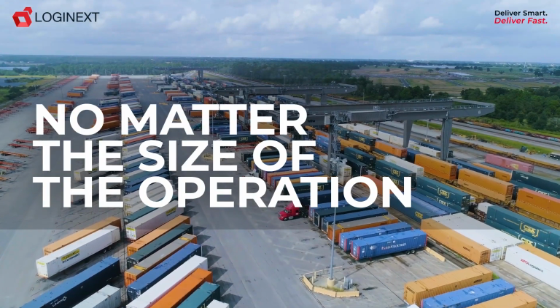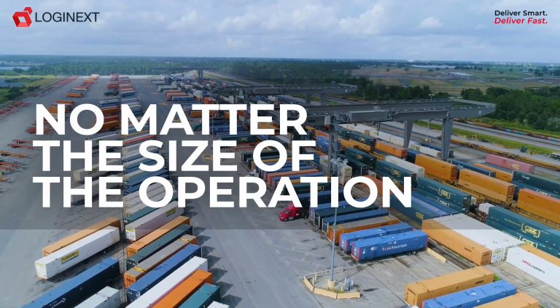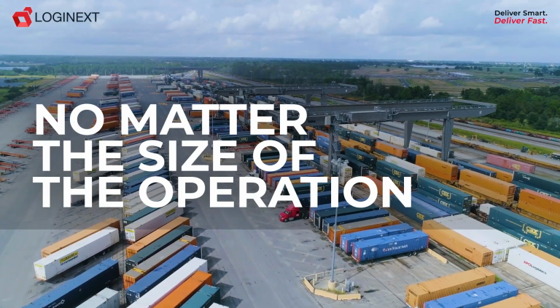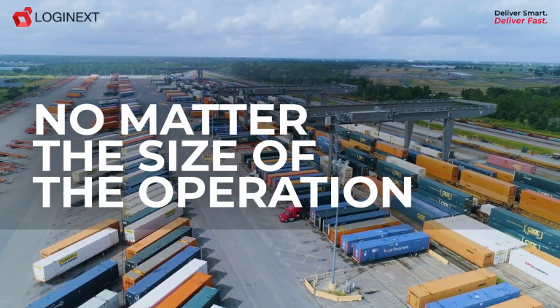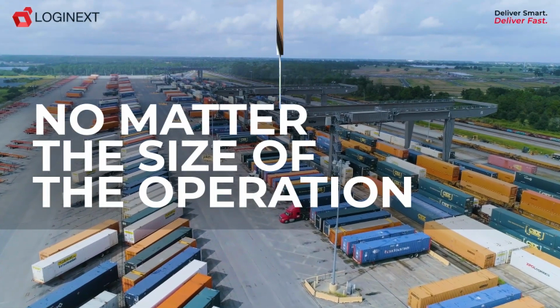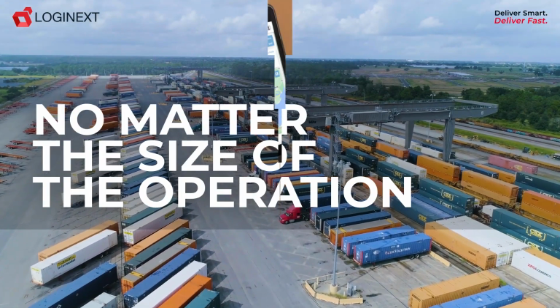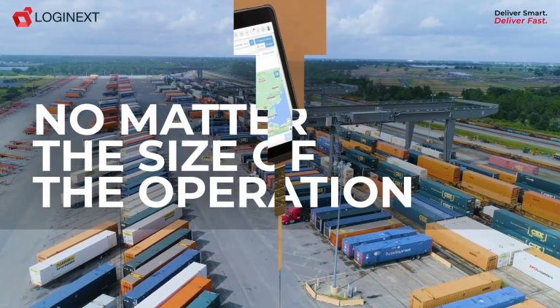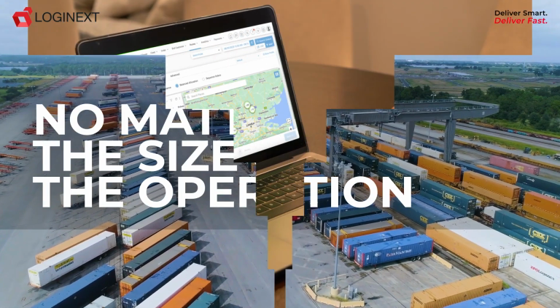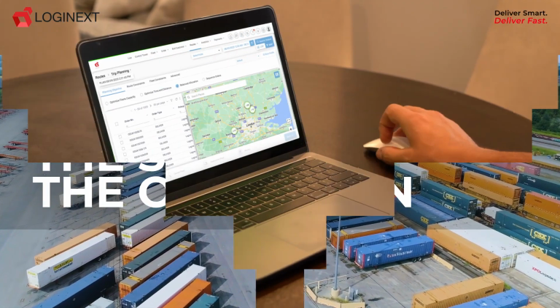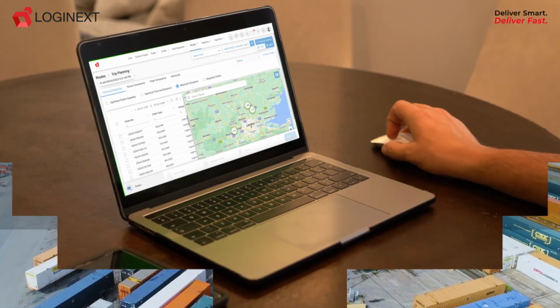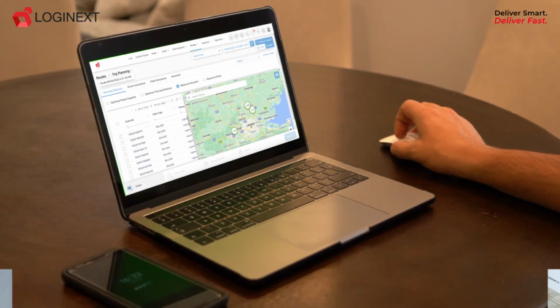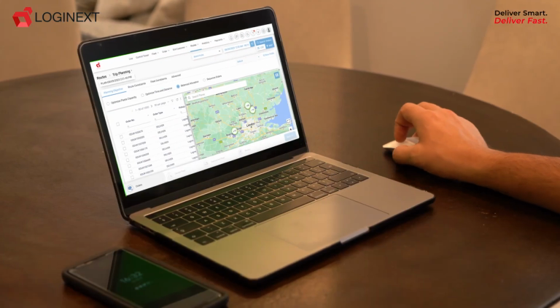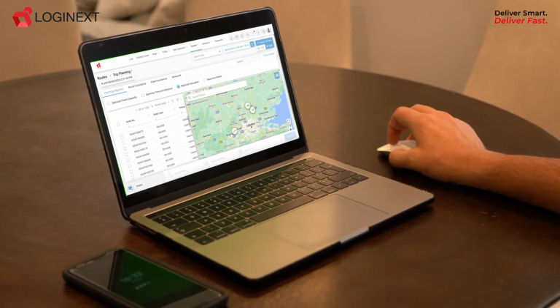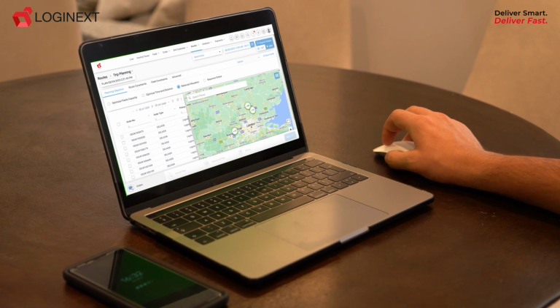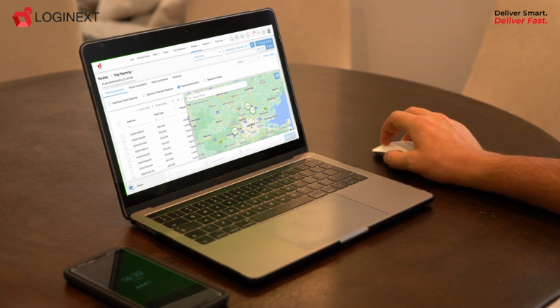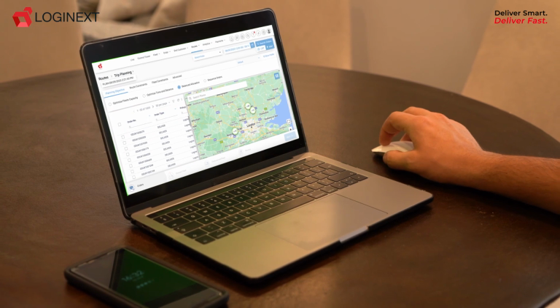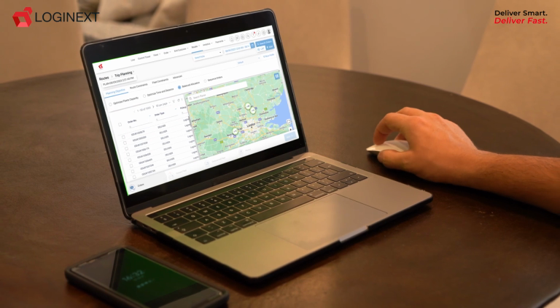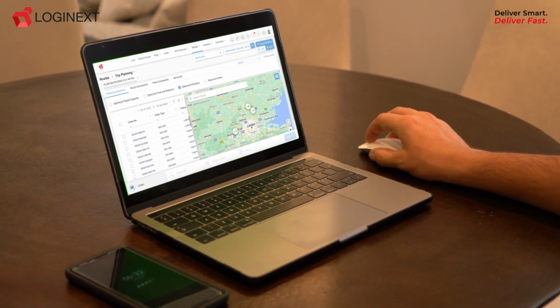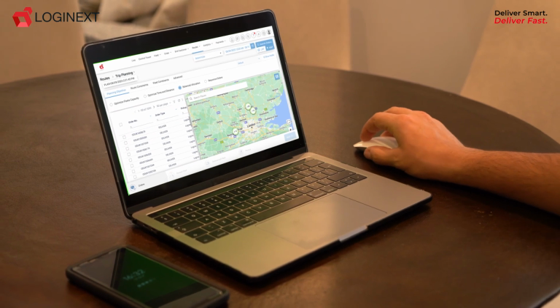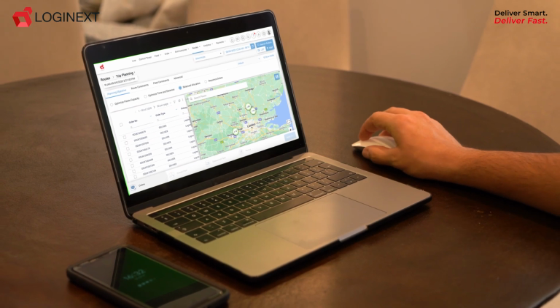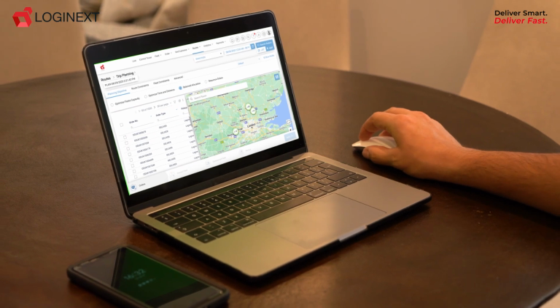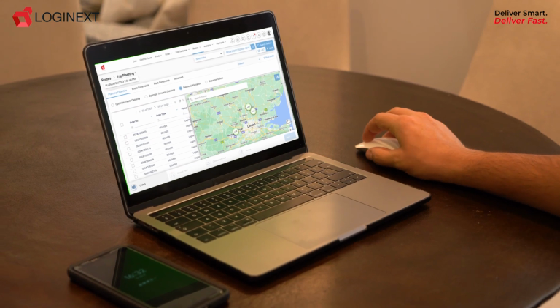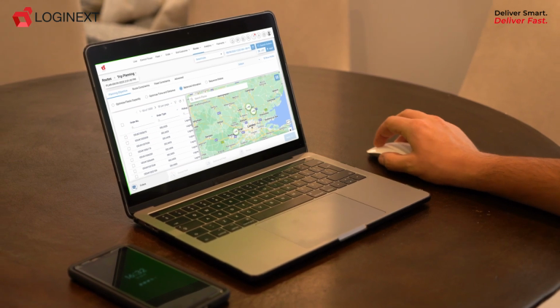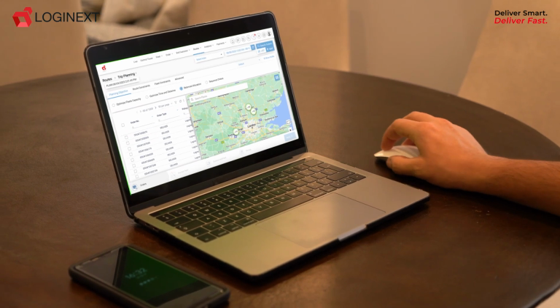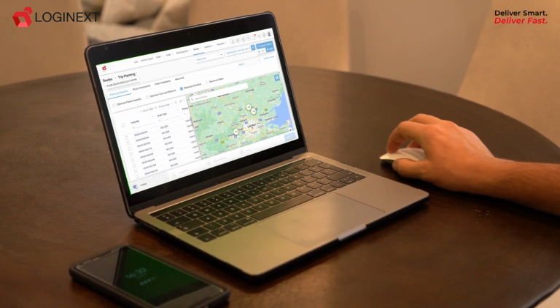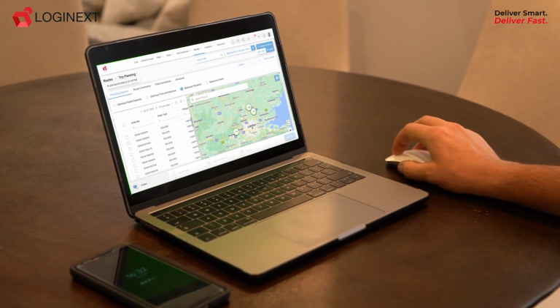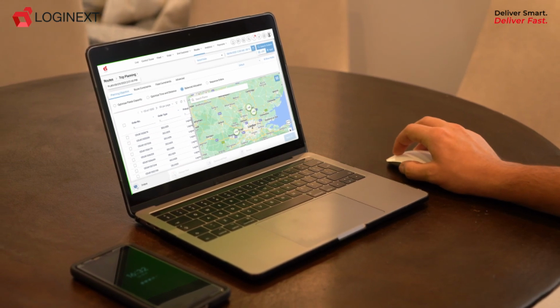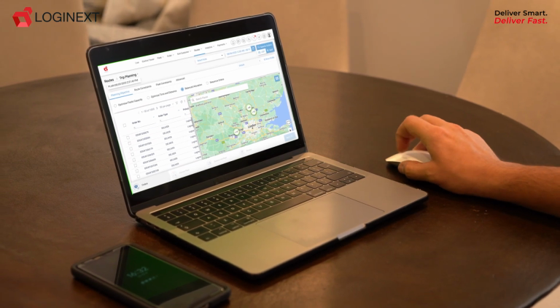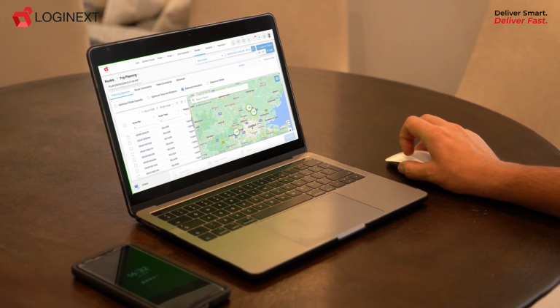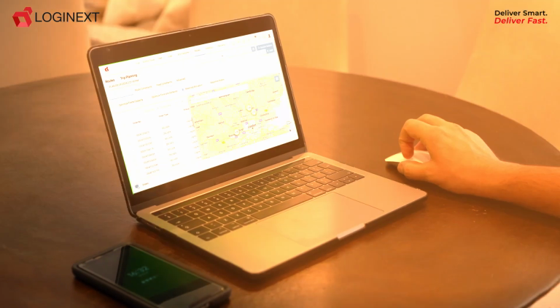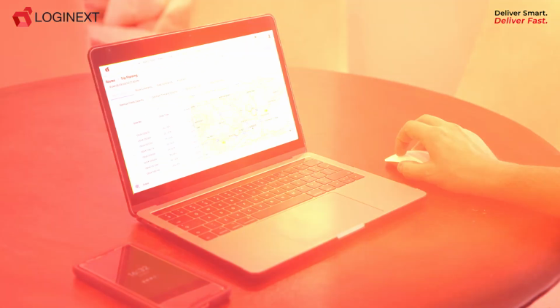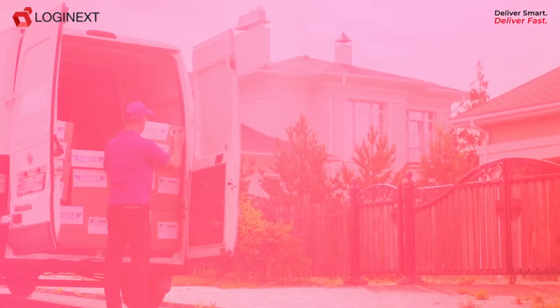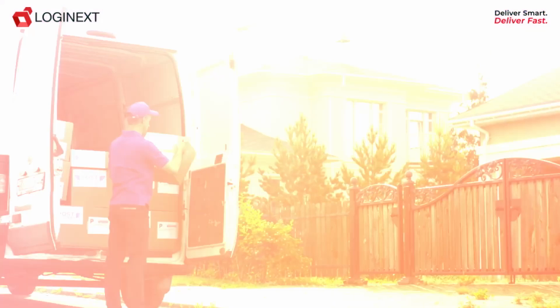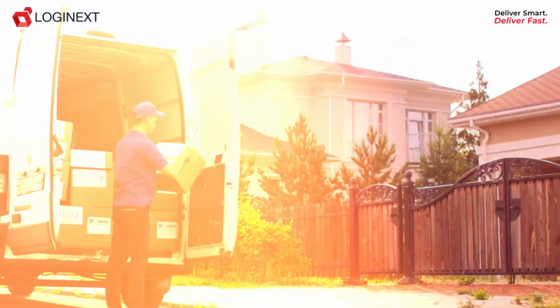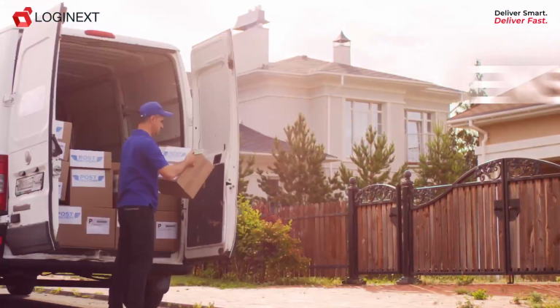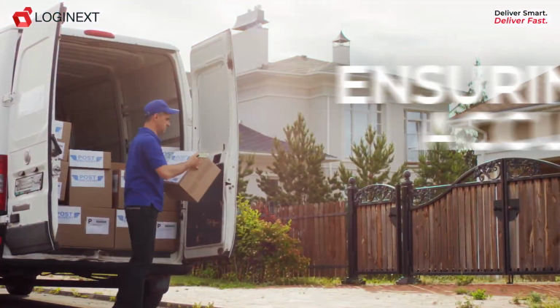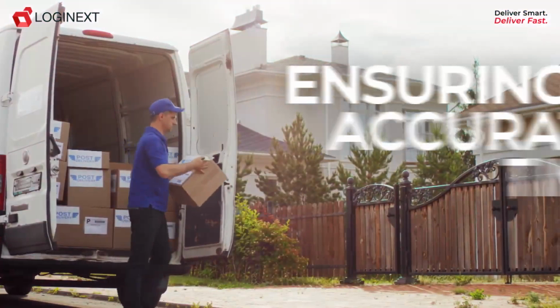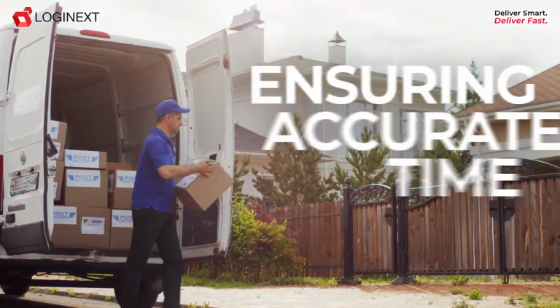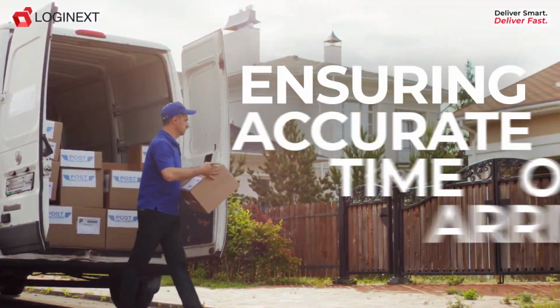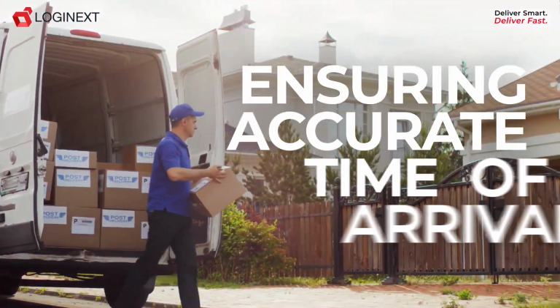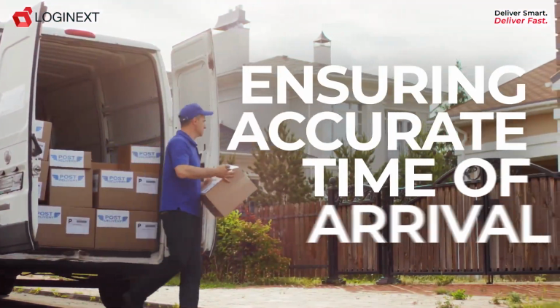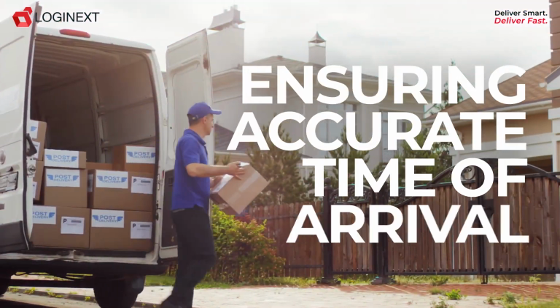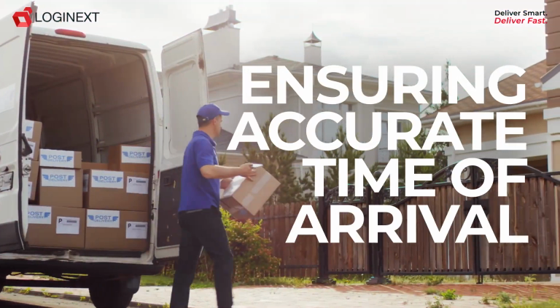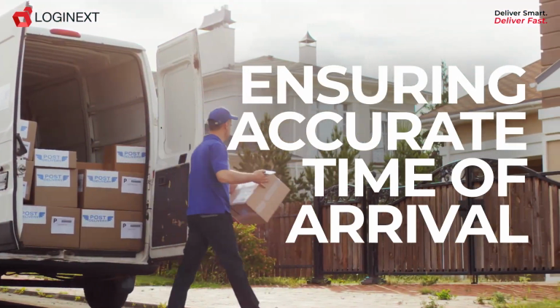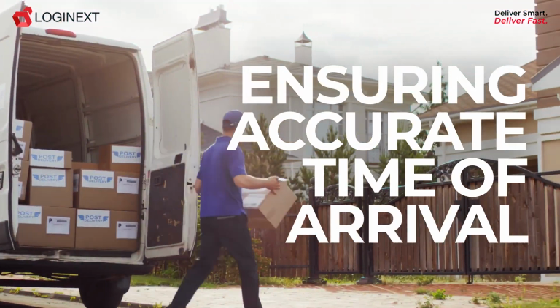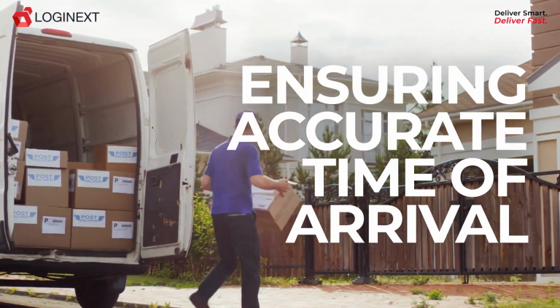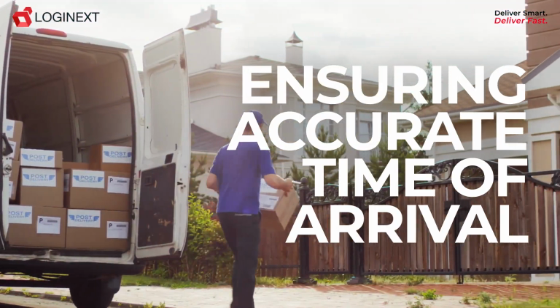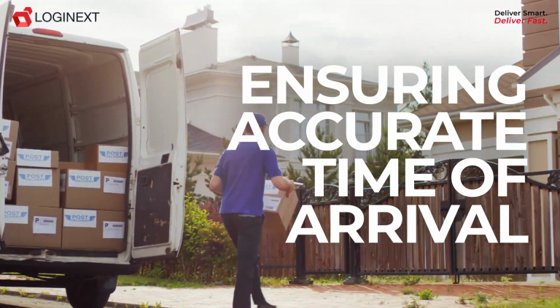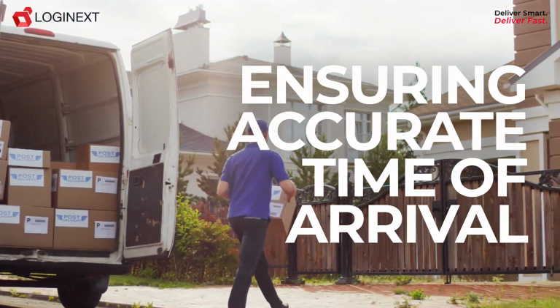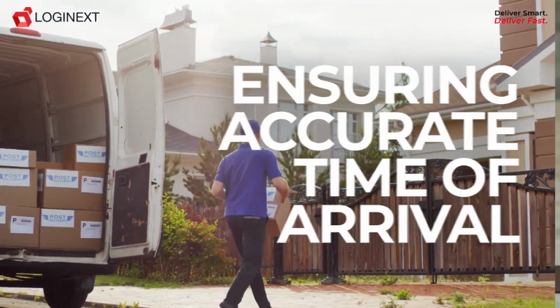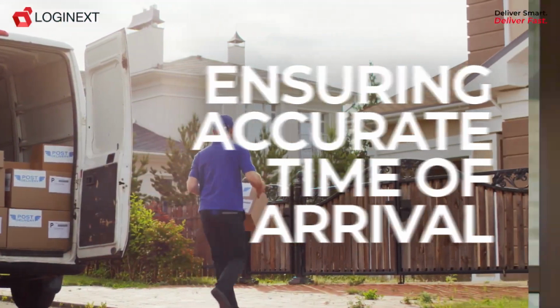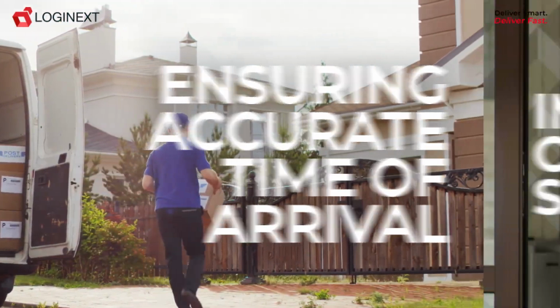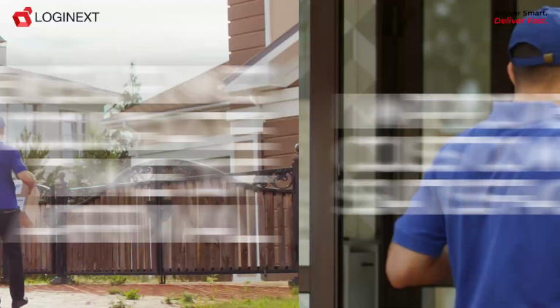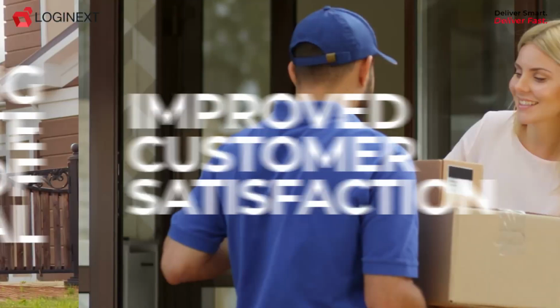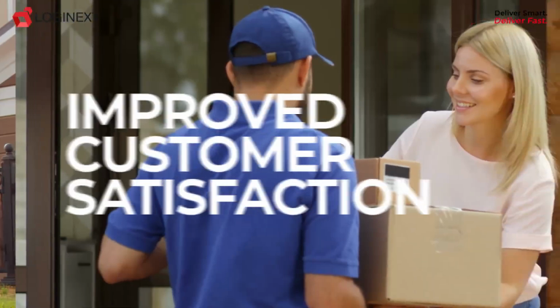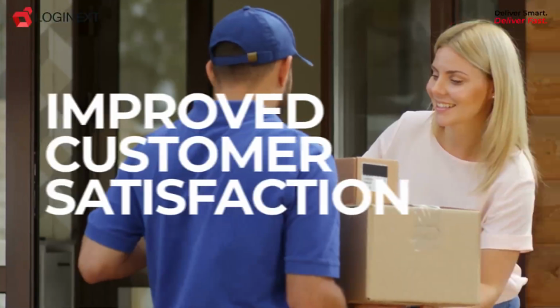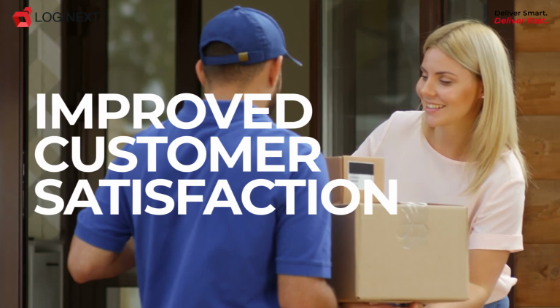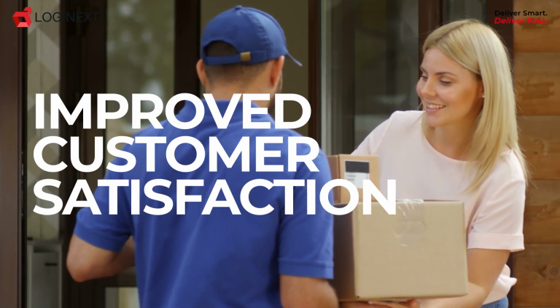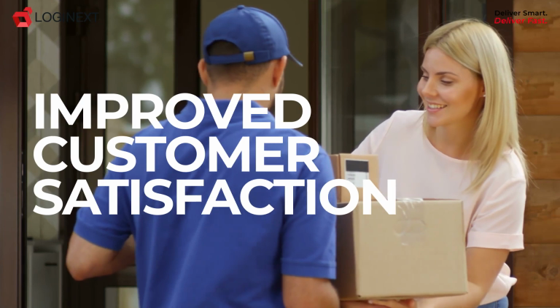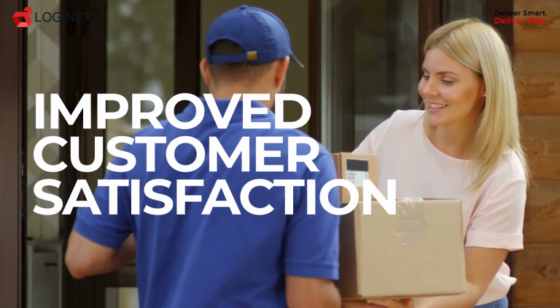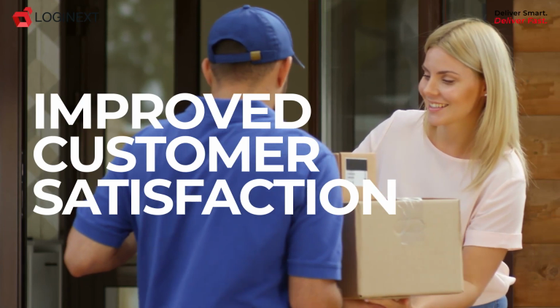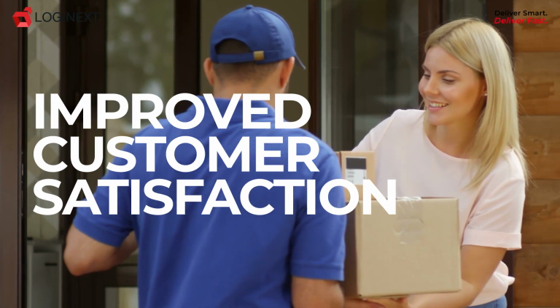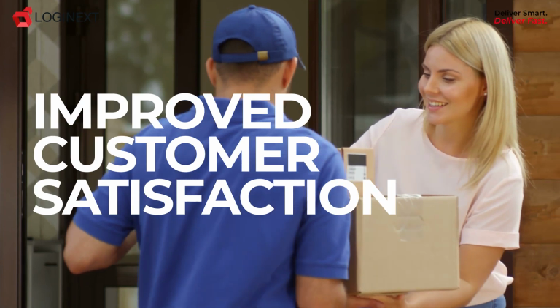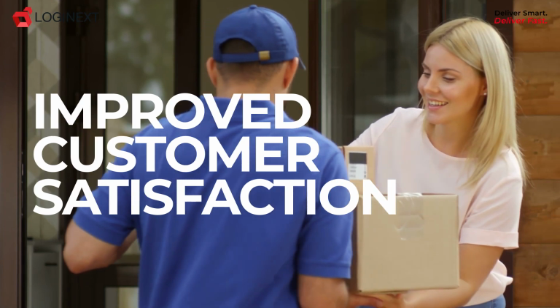Our powerful software allows you to track your fleet in real time, ensuring accurate estimated time of arrivals and improved customer satisfaction.